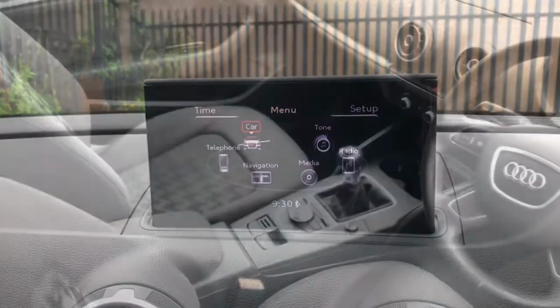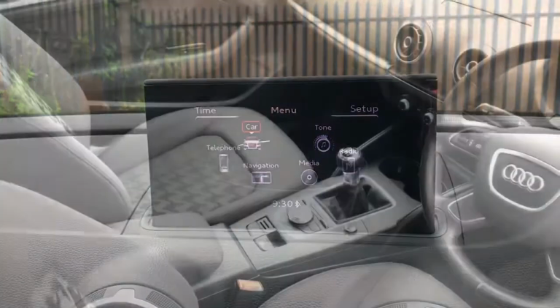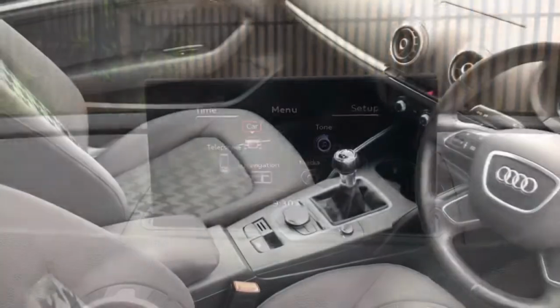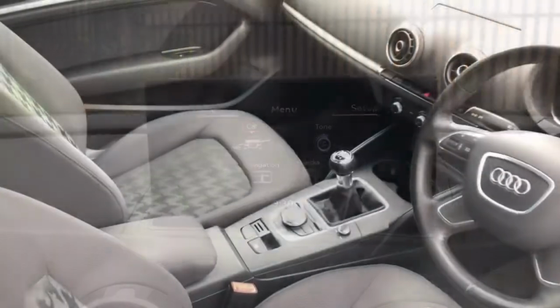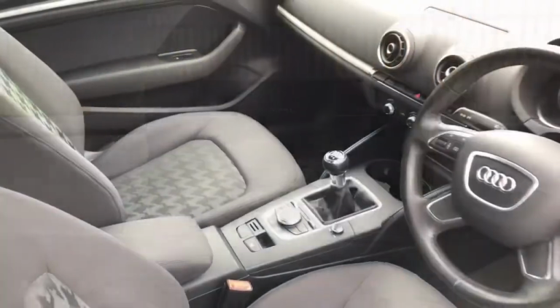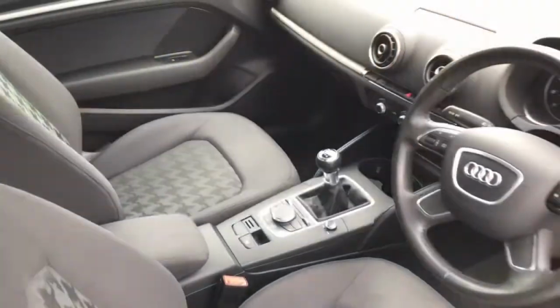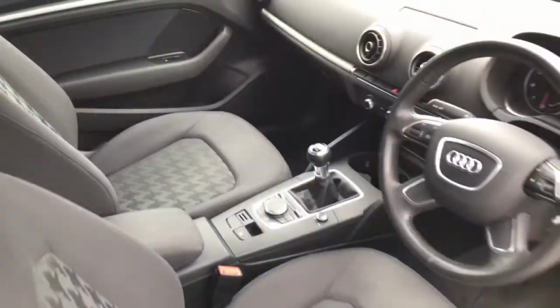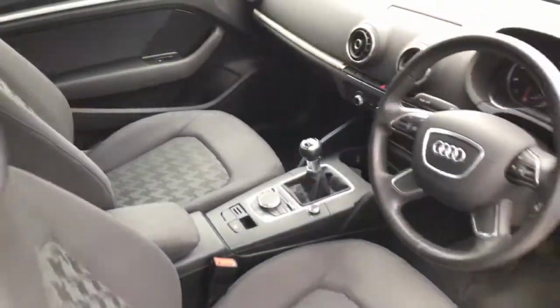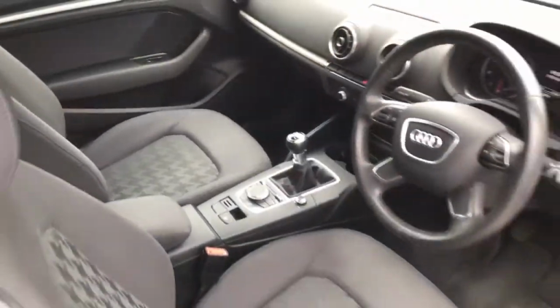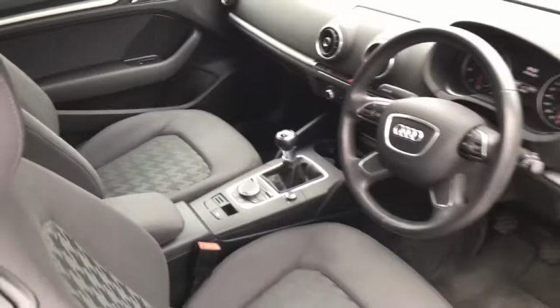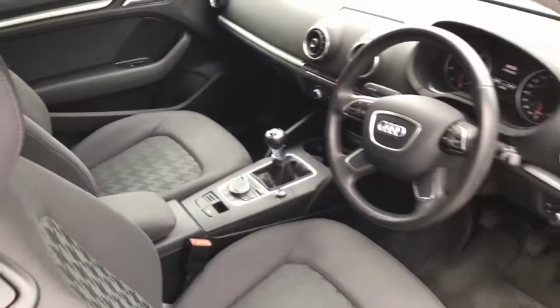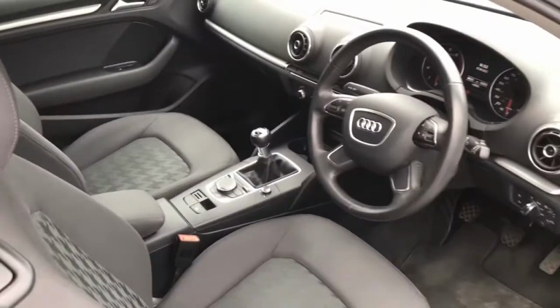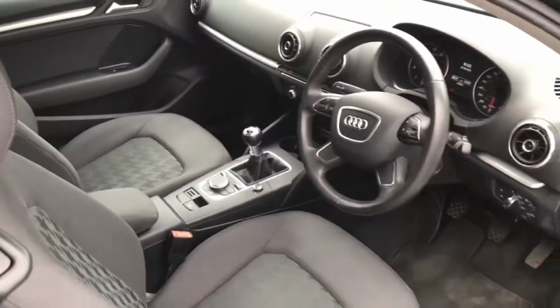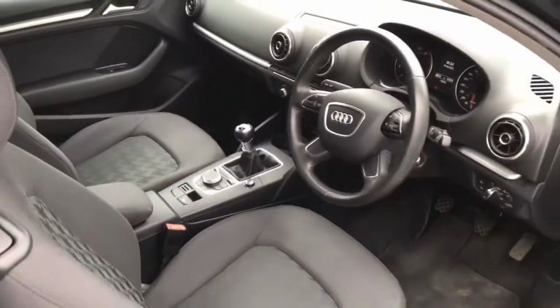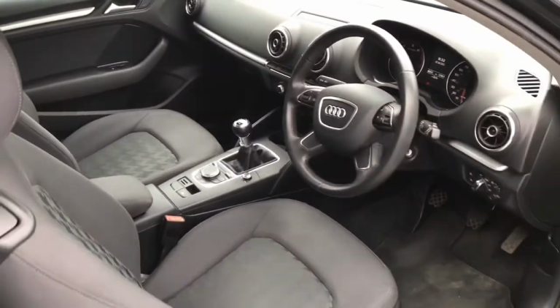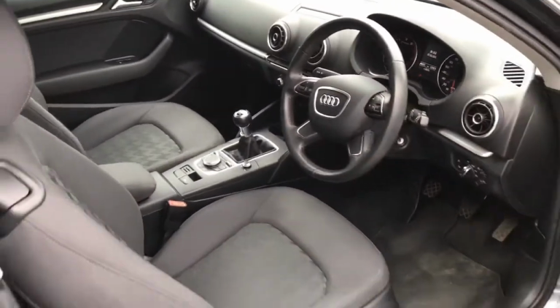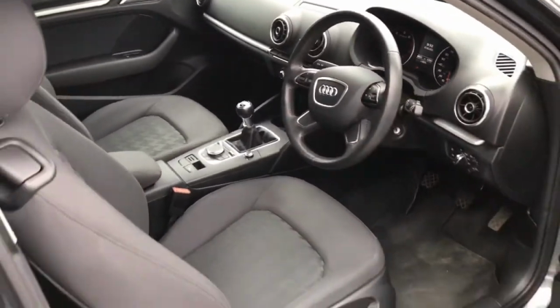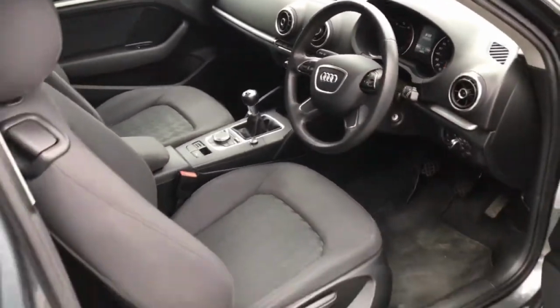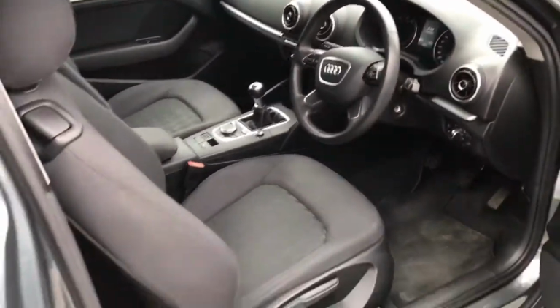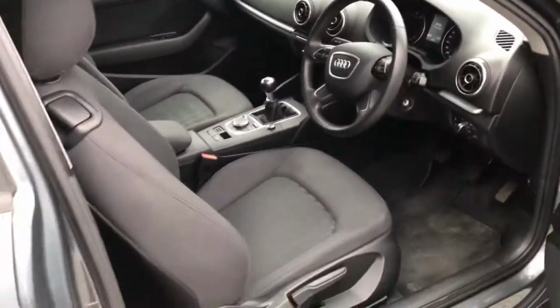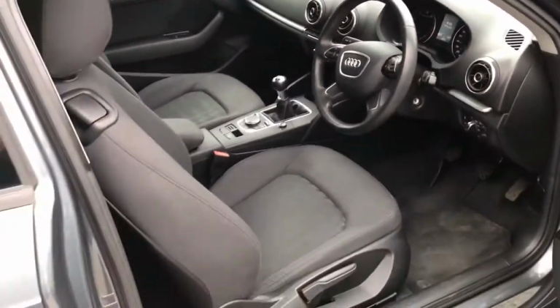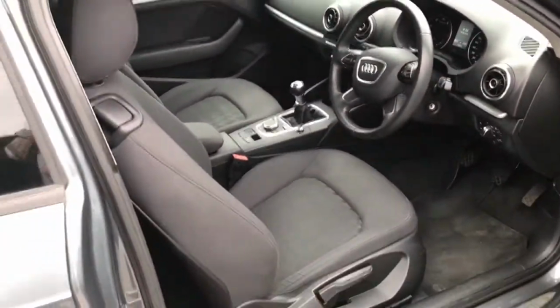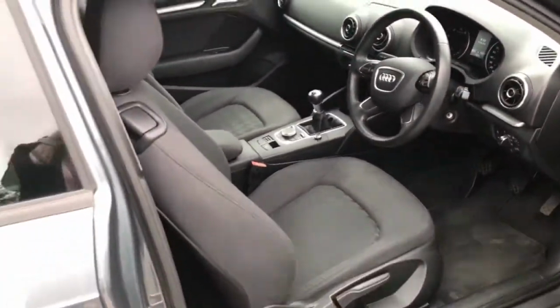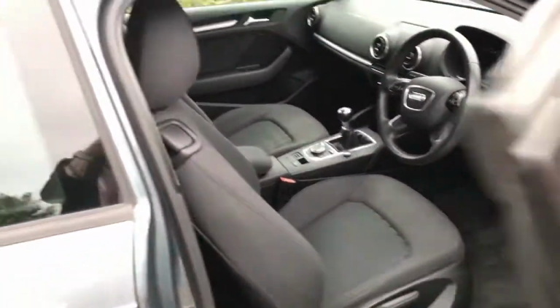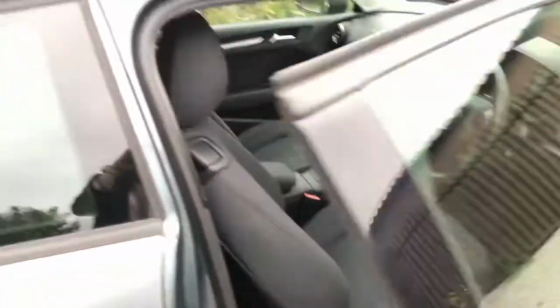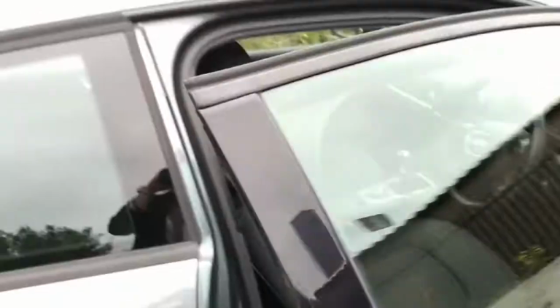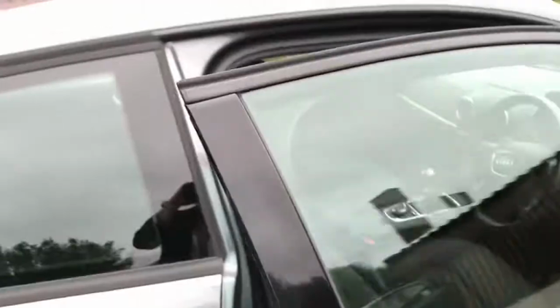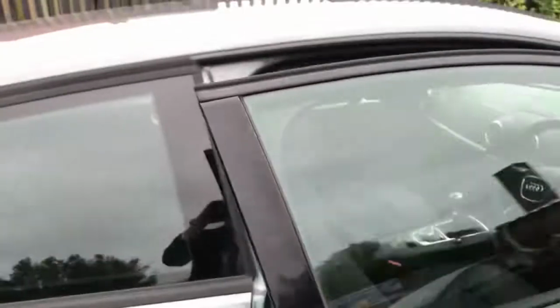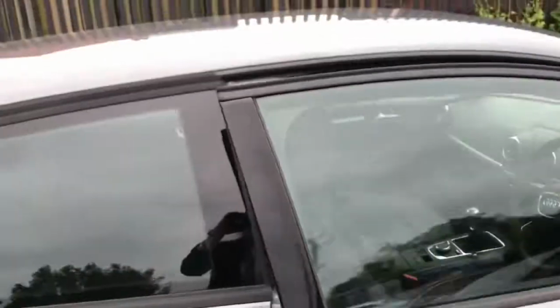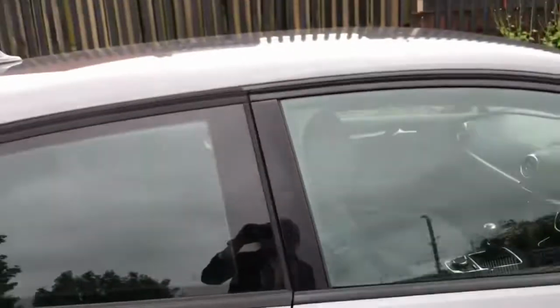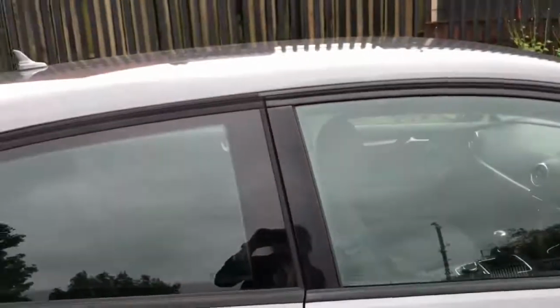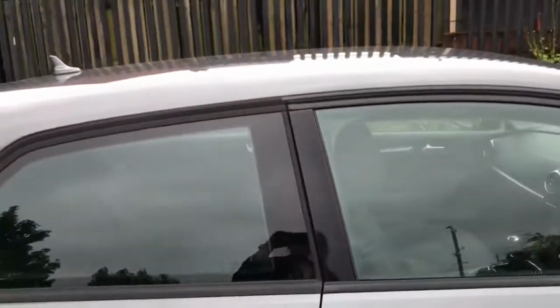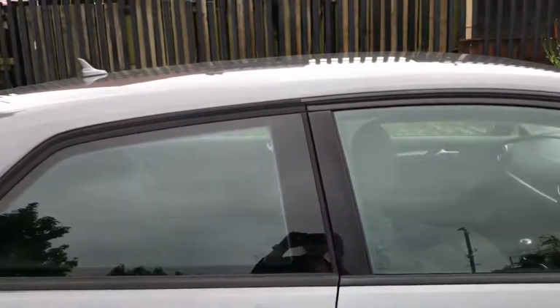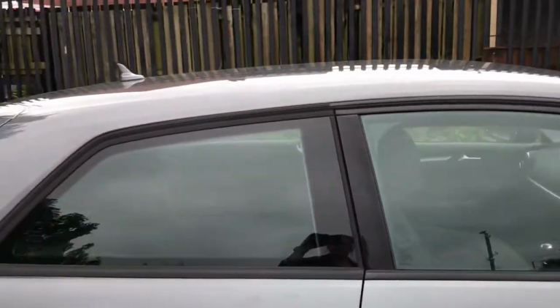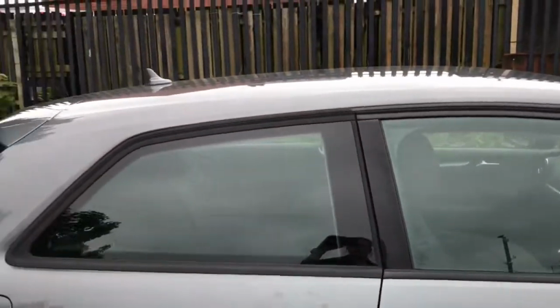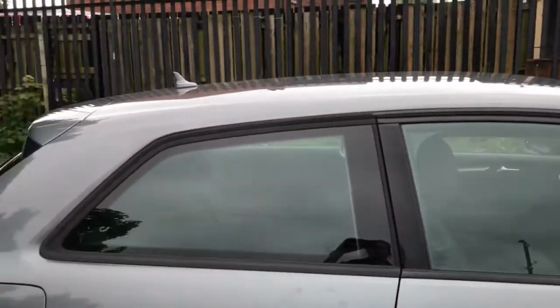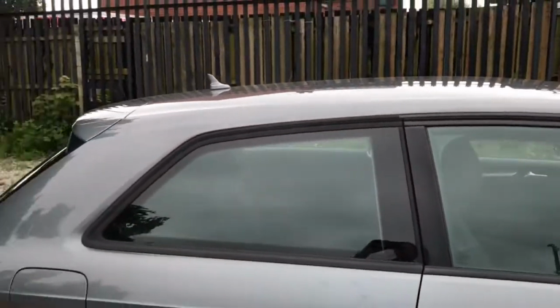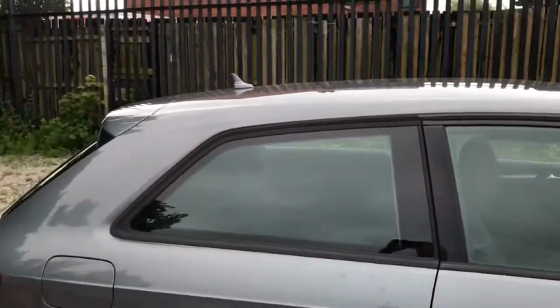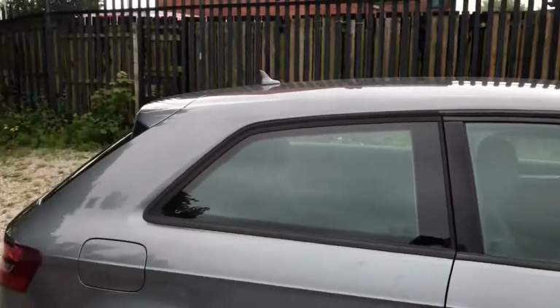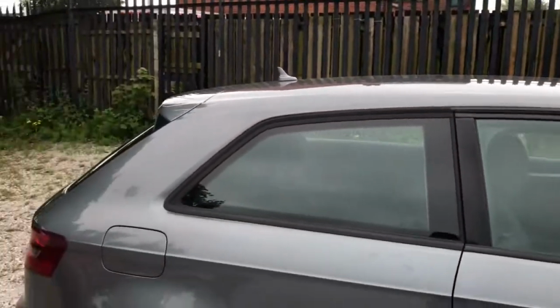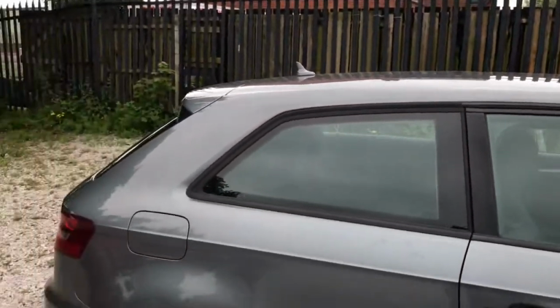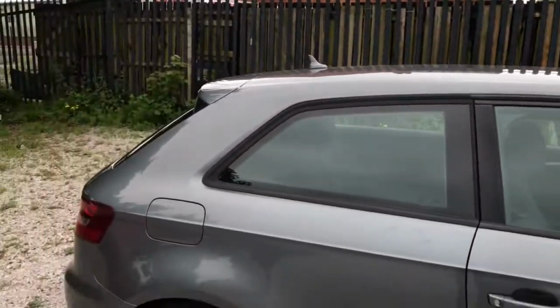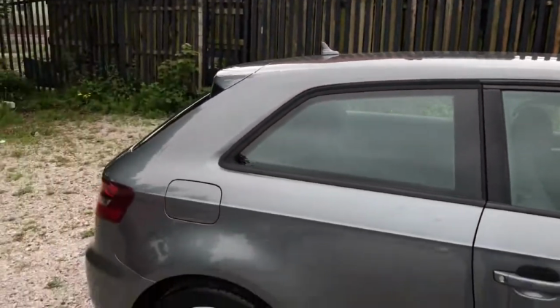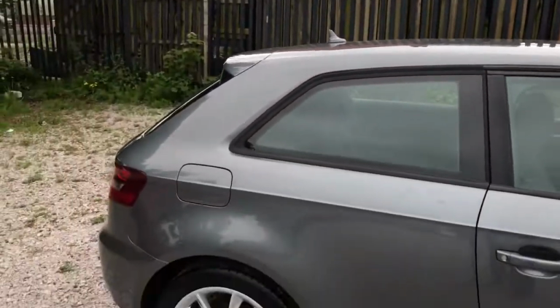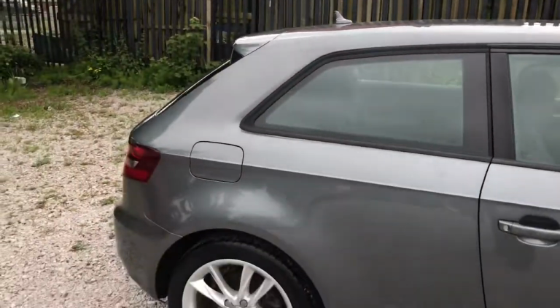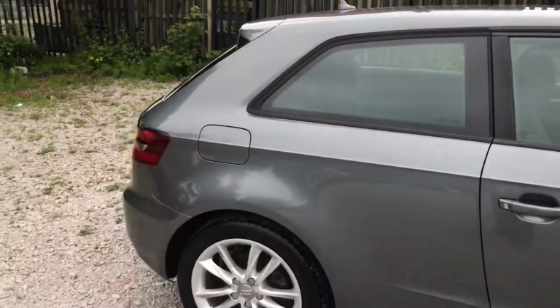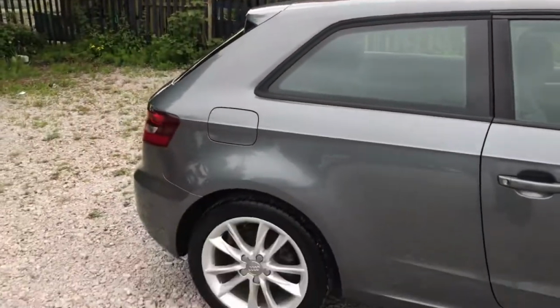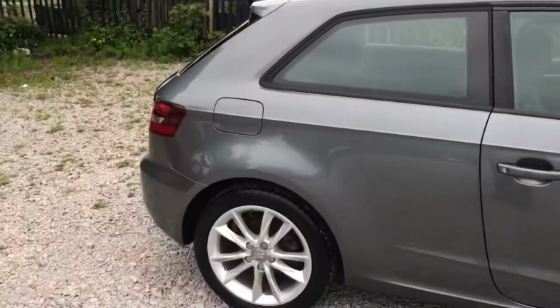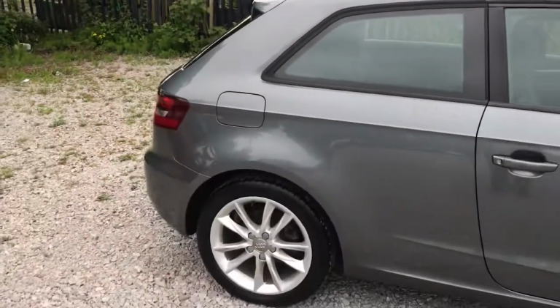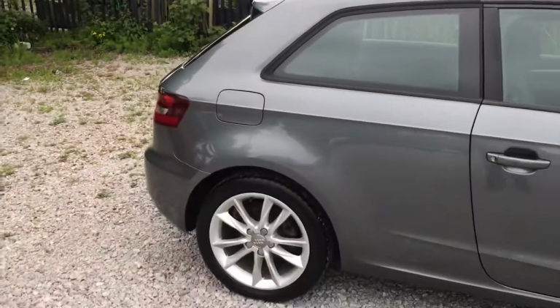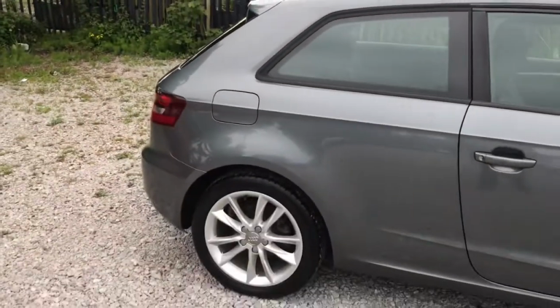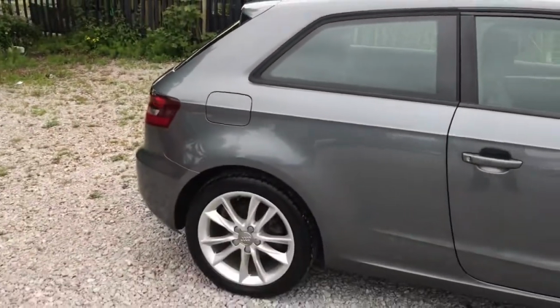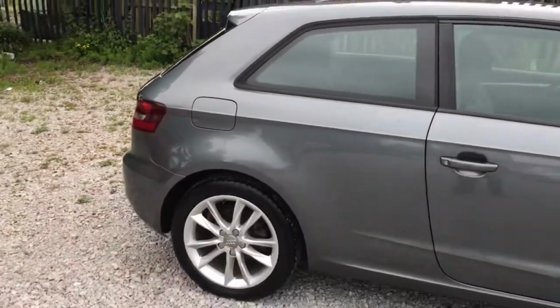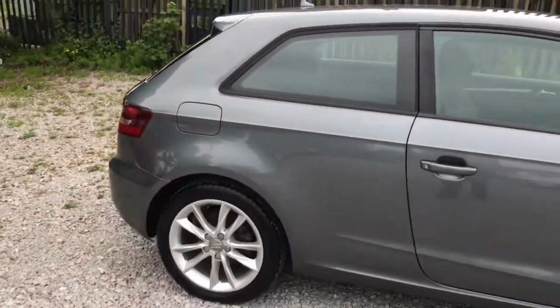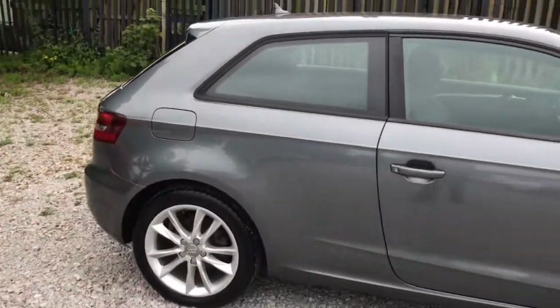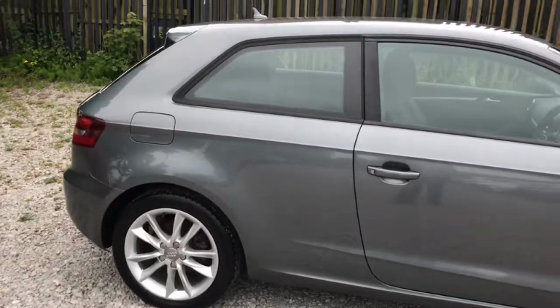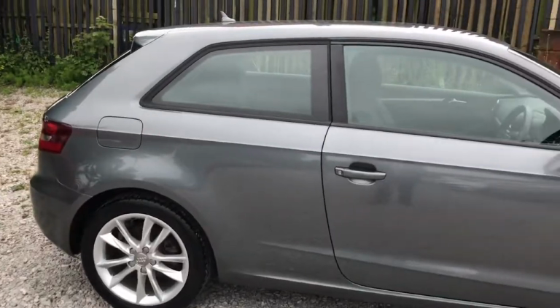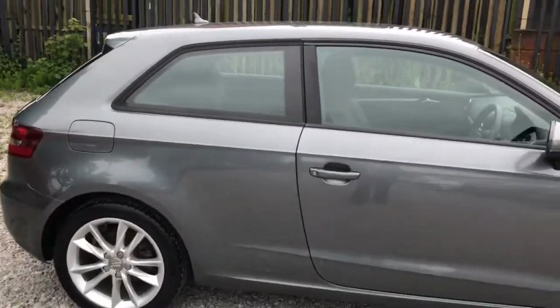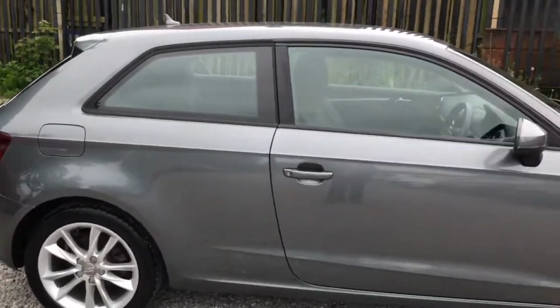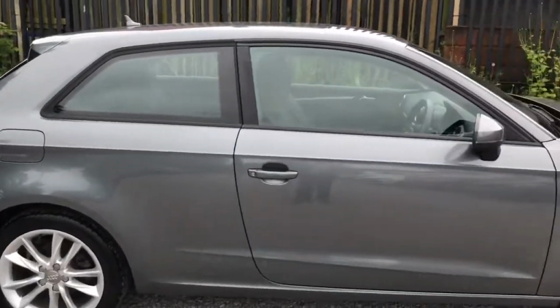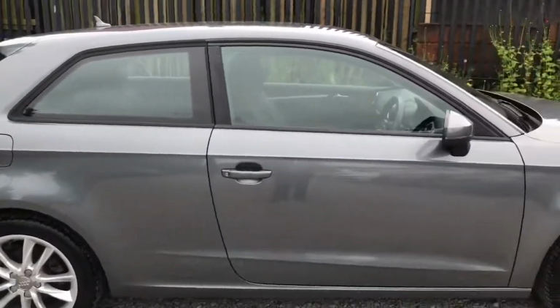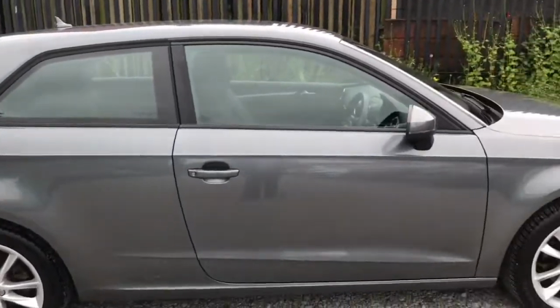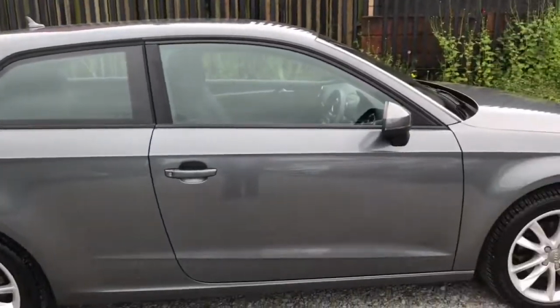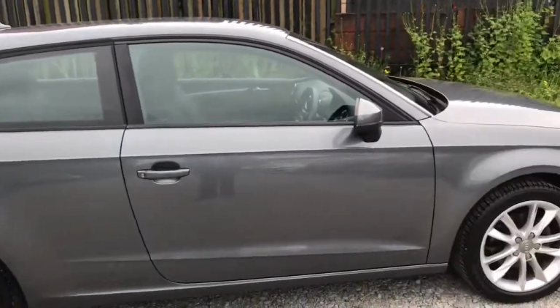If you could see yourself driving this lovely Audi A3, please feel free to give us a call if you'd like any more information. Thank you for watching my video.